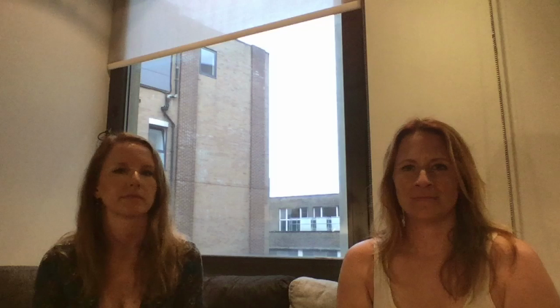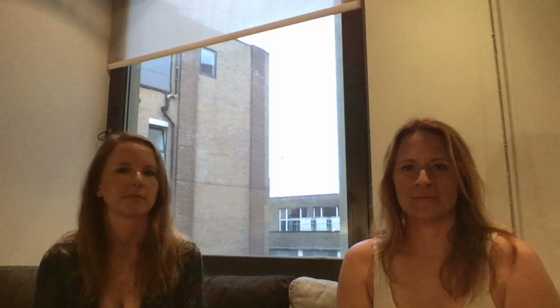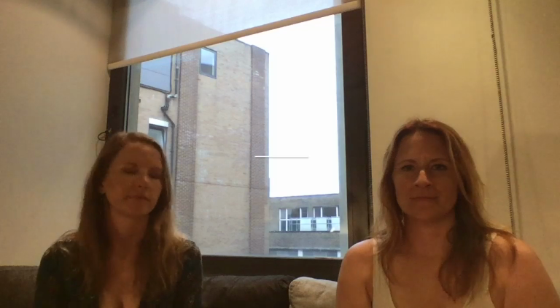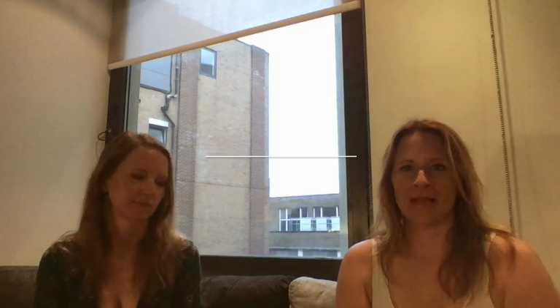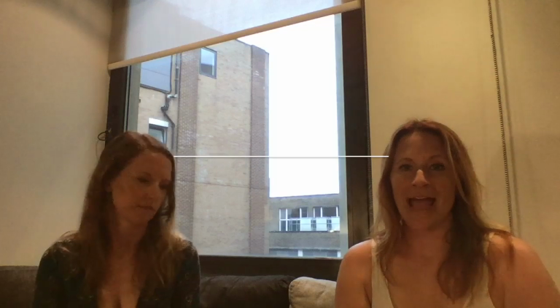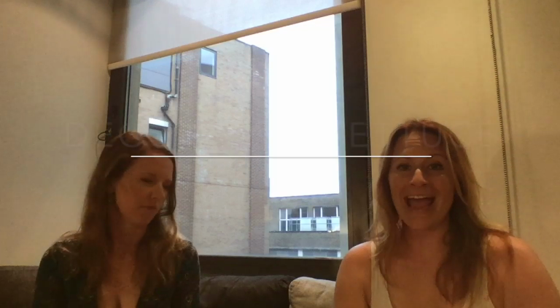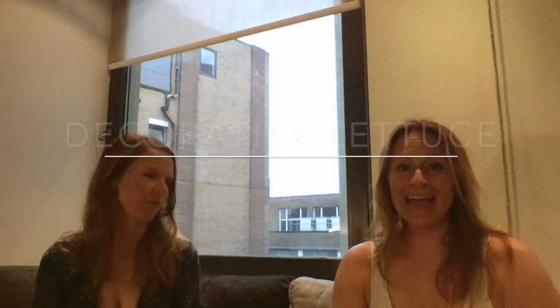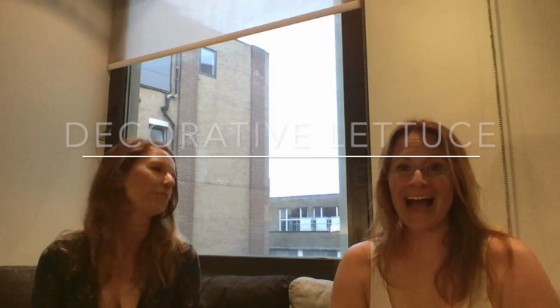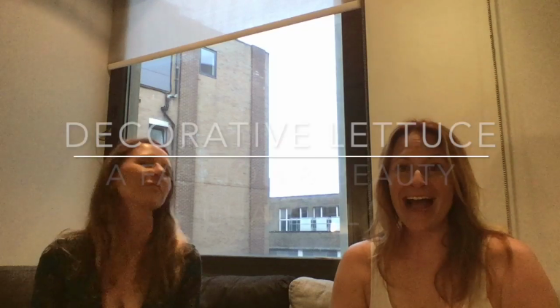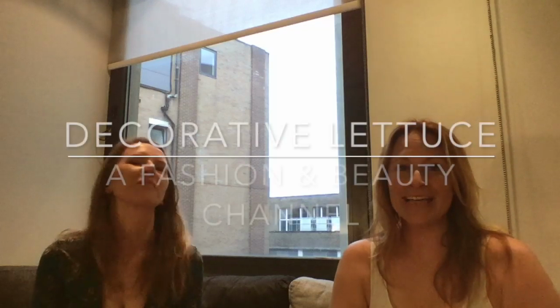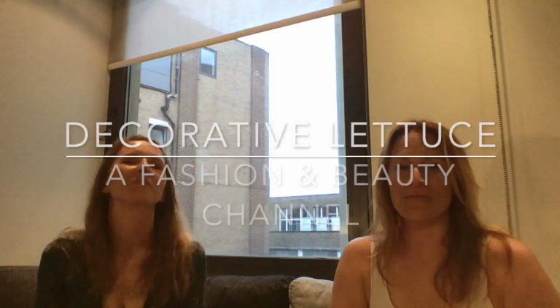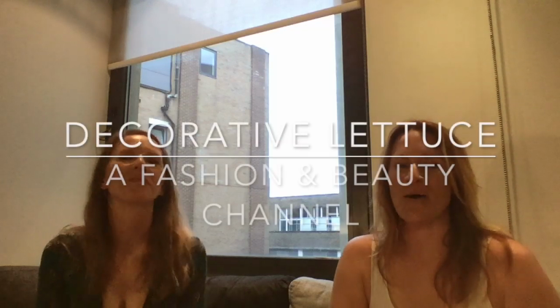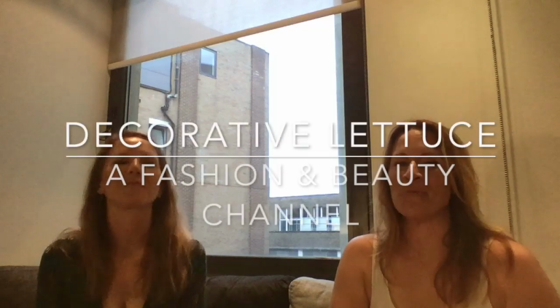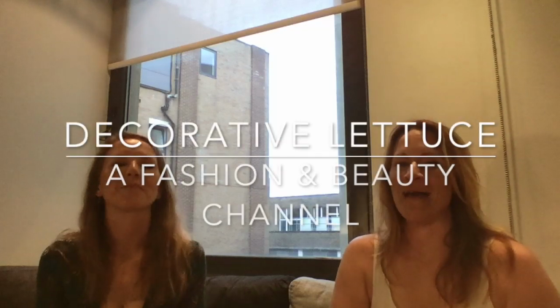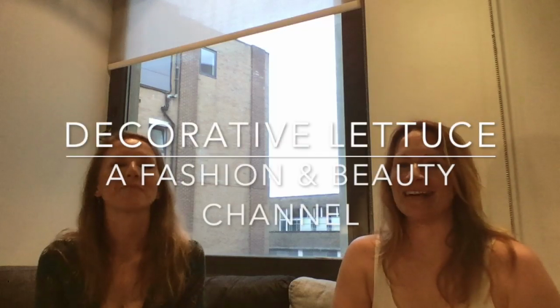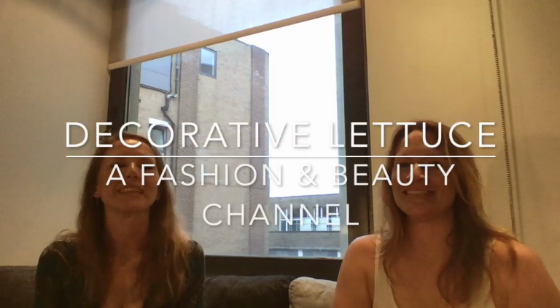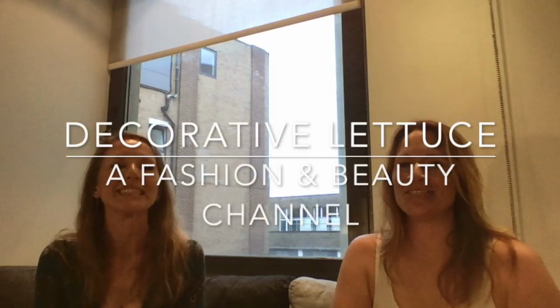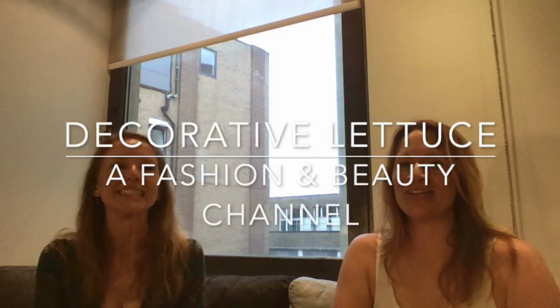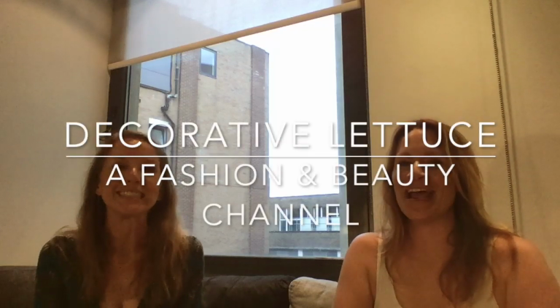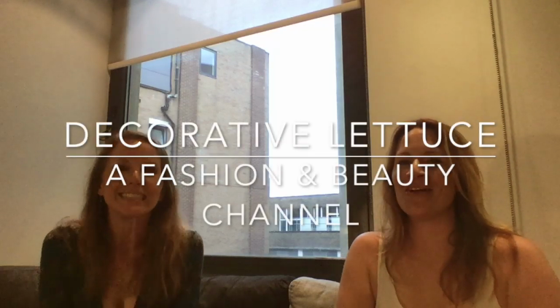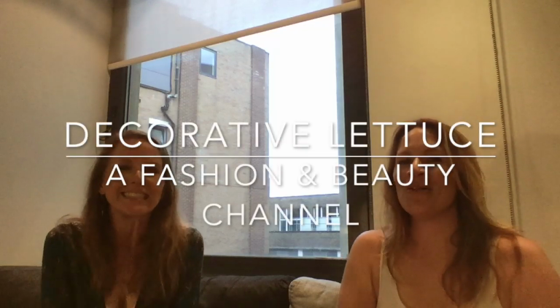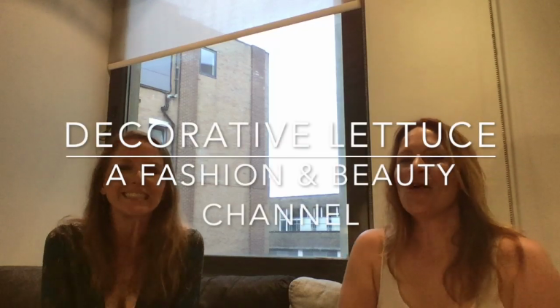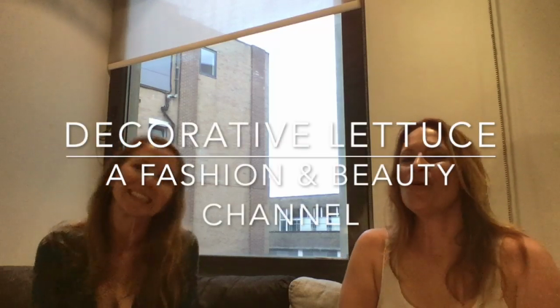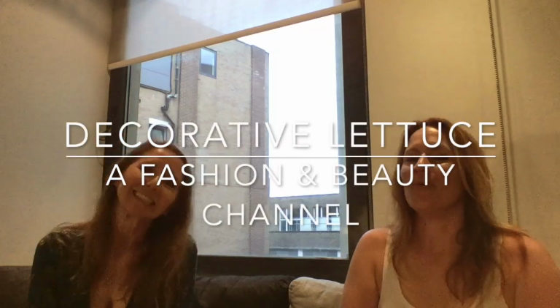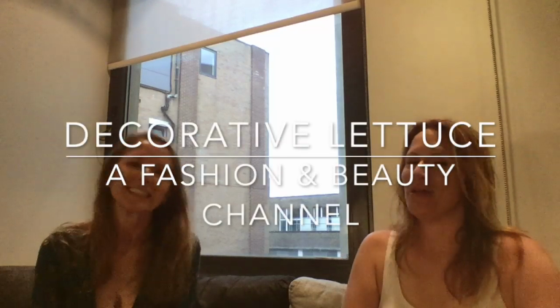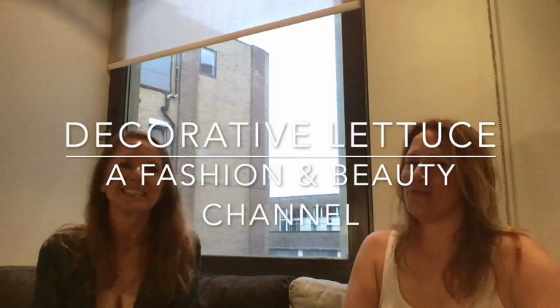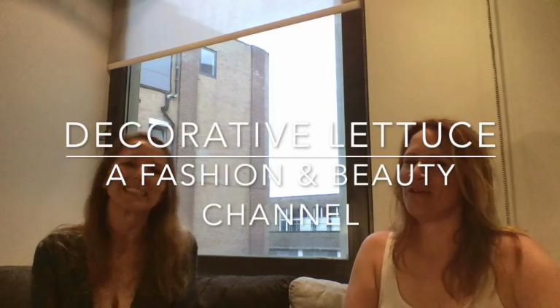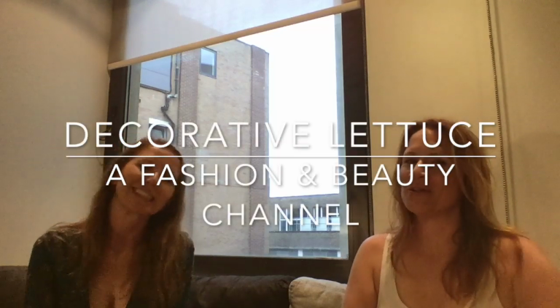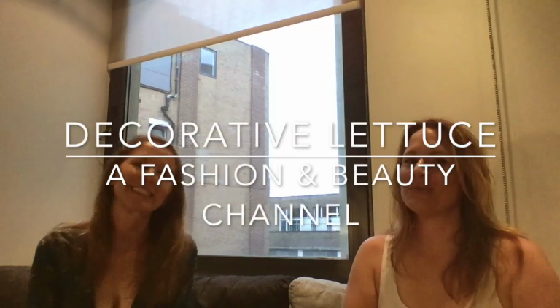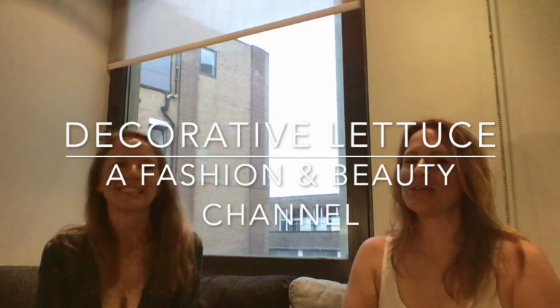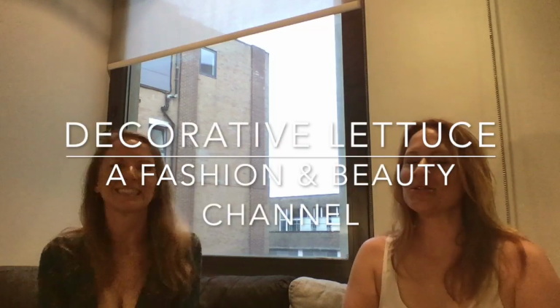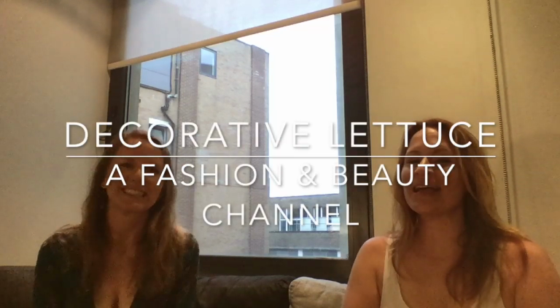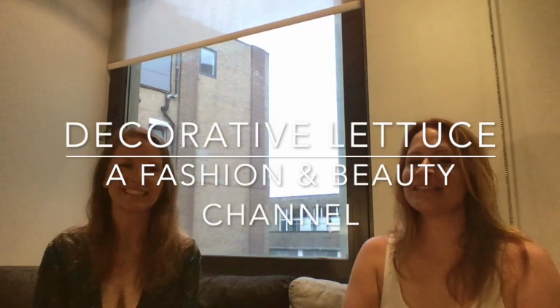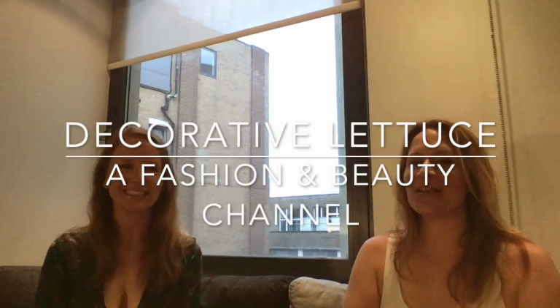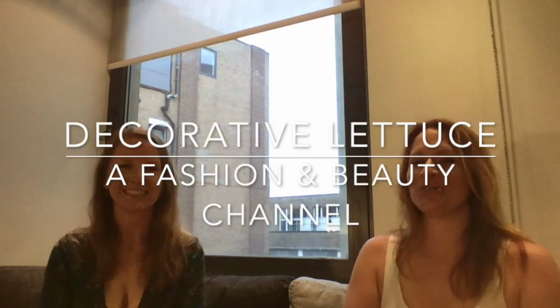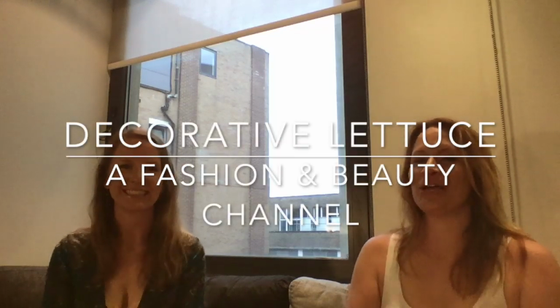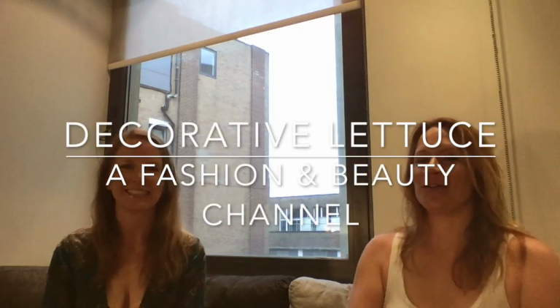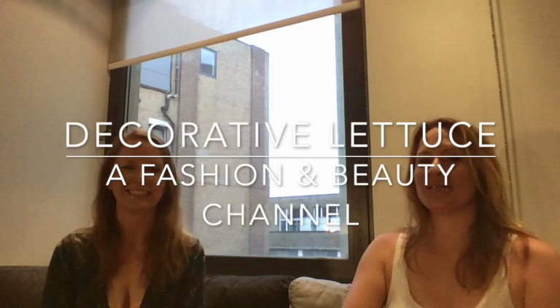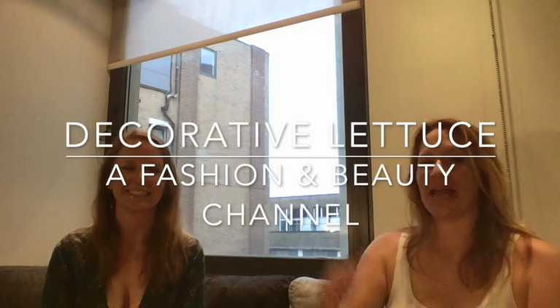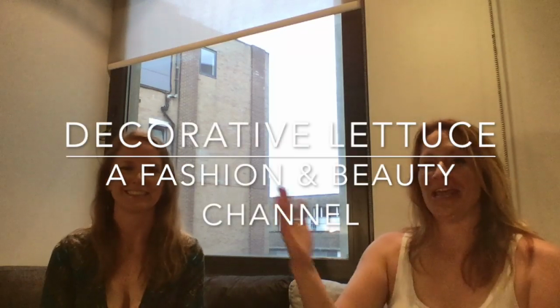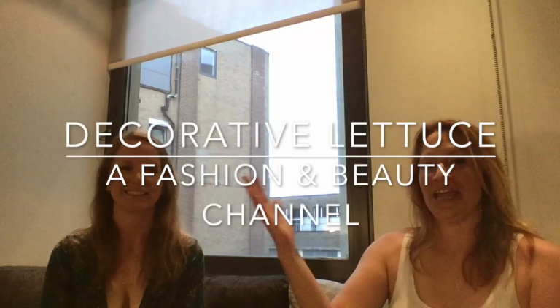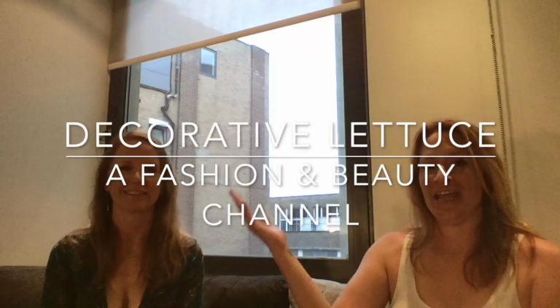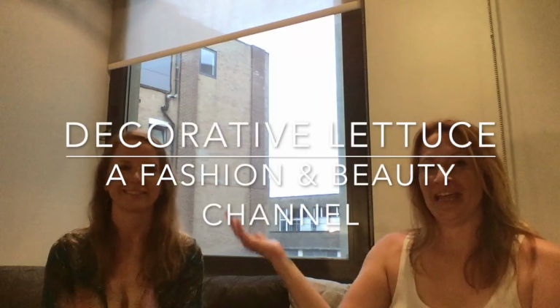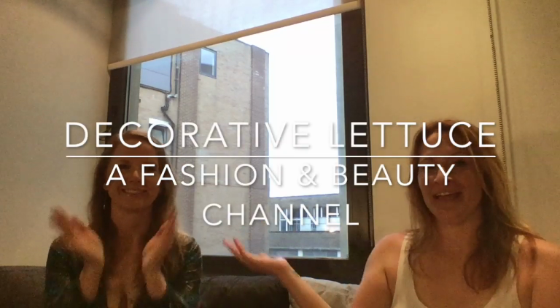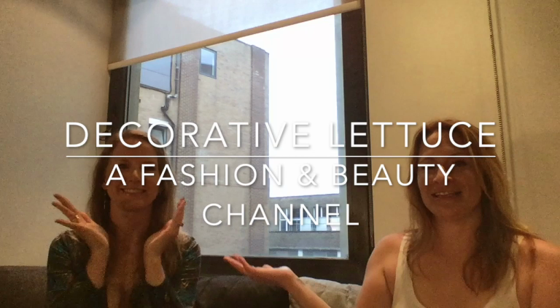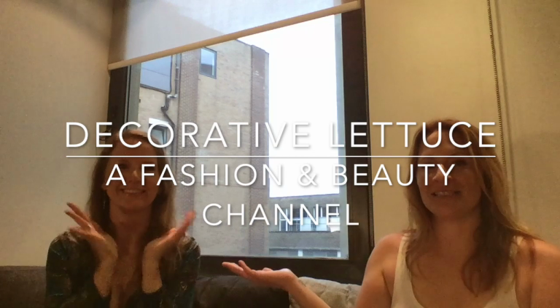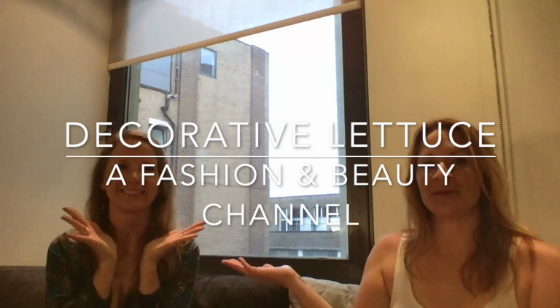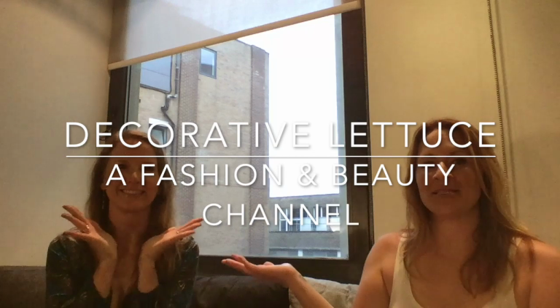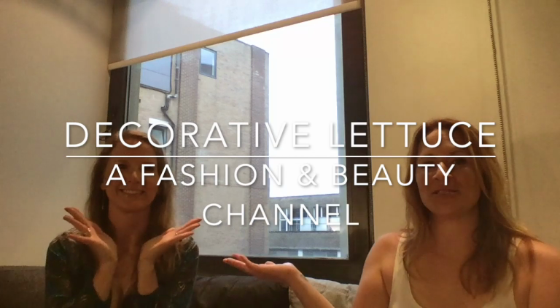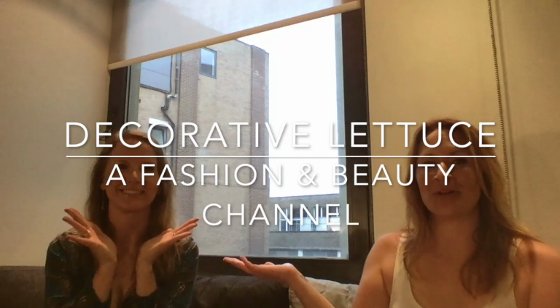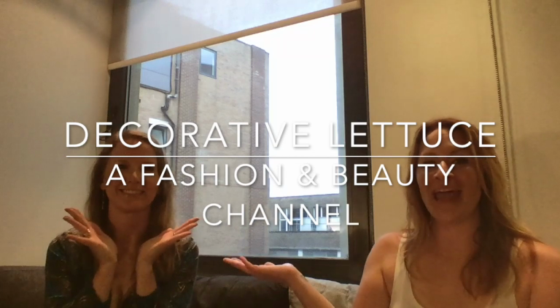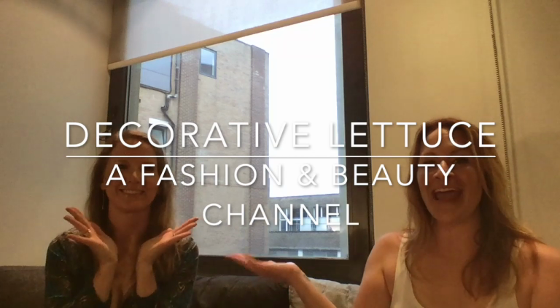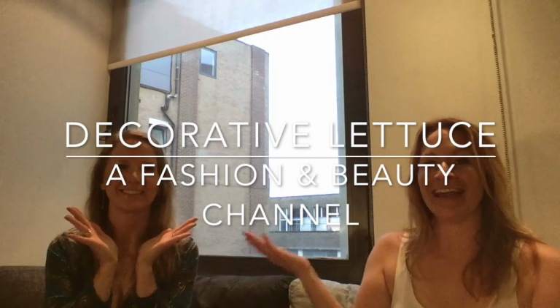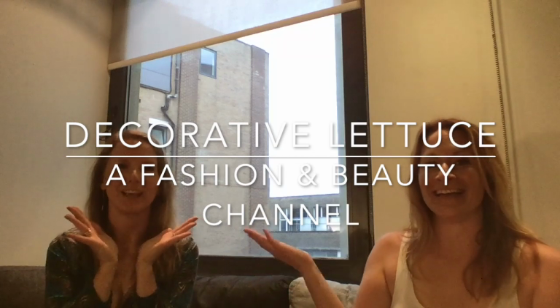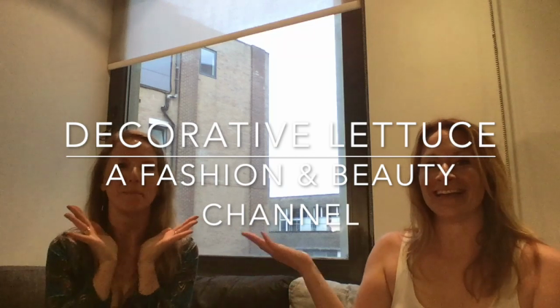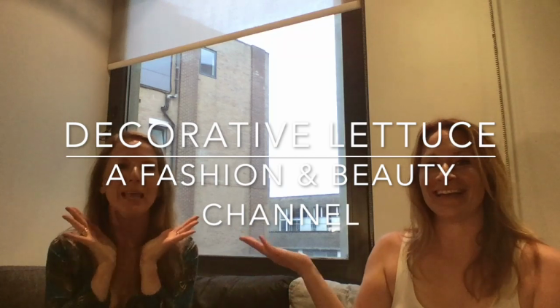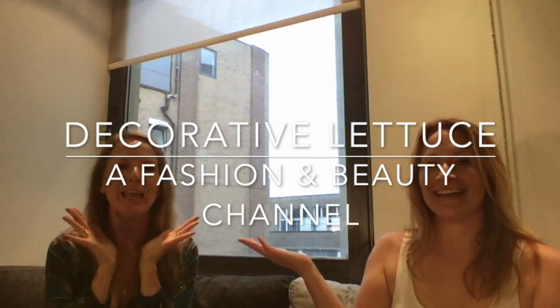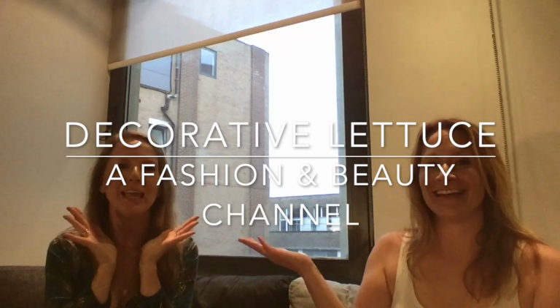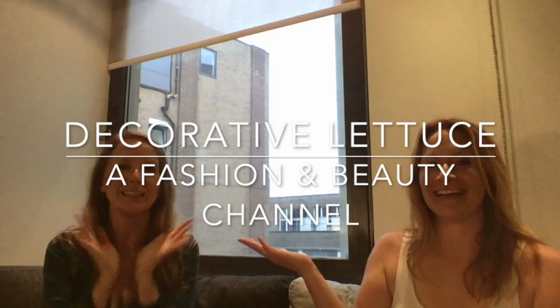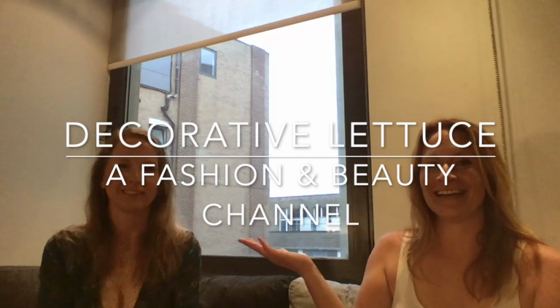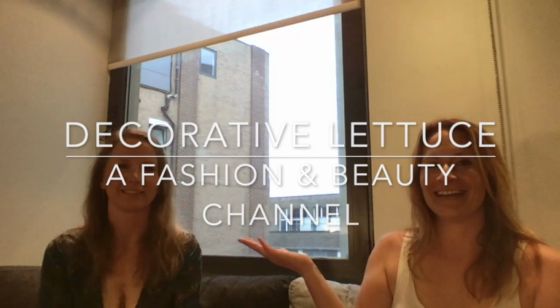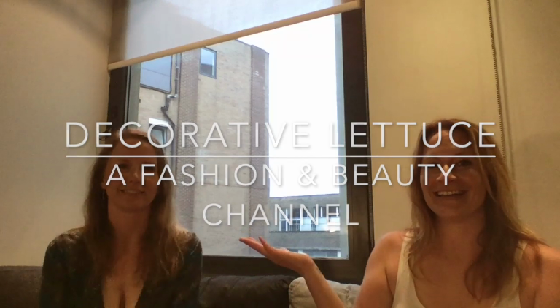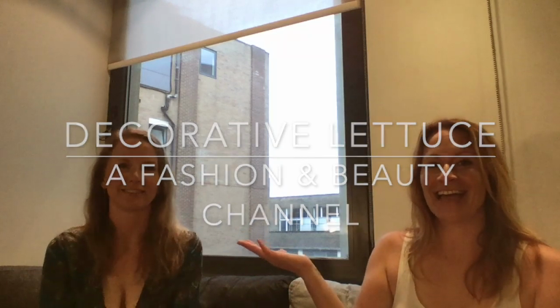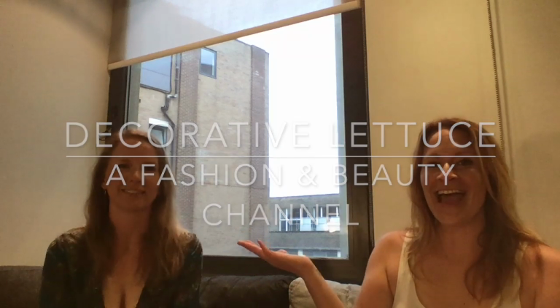Hey guys, welcome back to the channel. We have a very special guest on the channel today — it's my sister Kate.